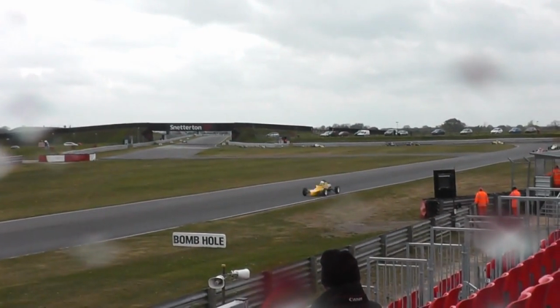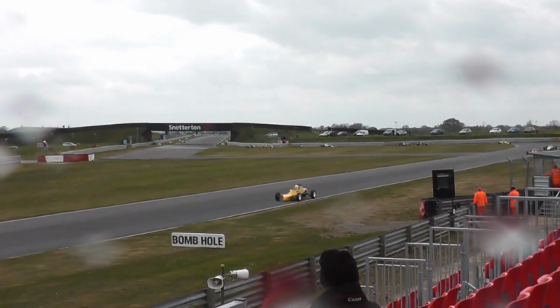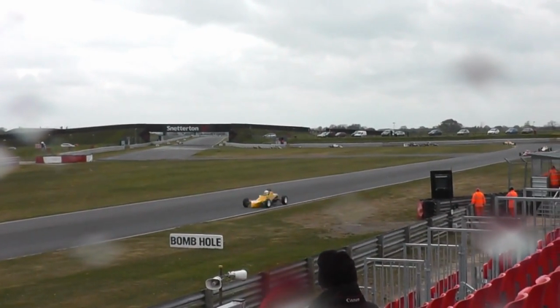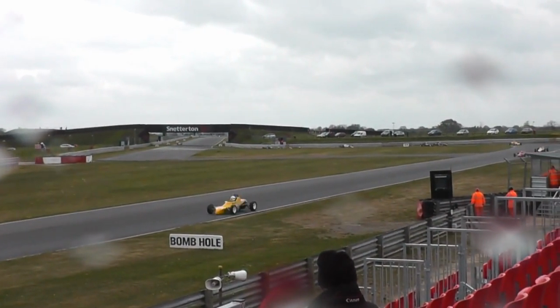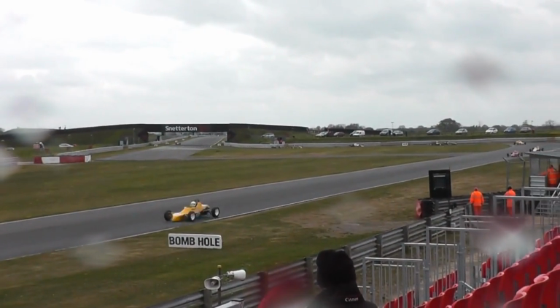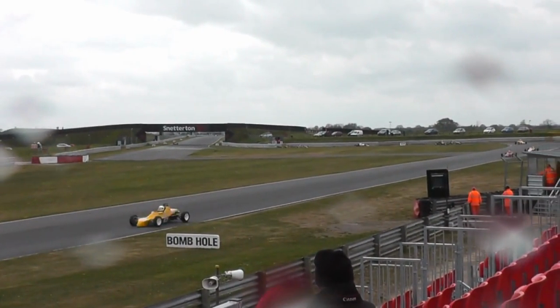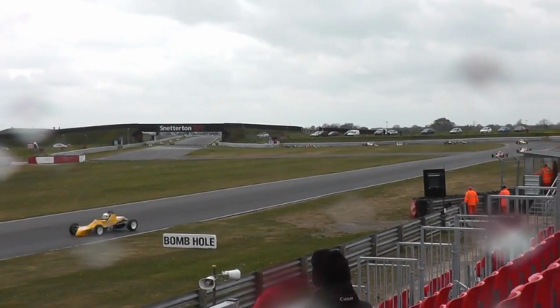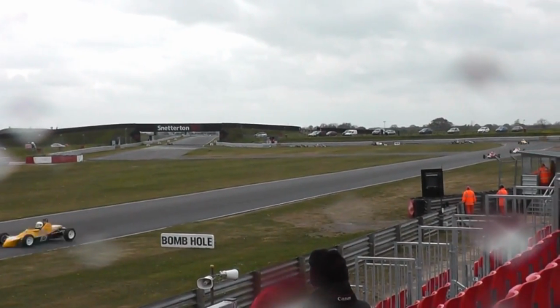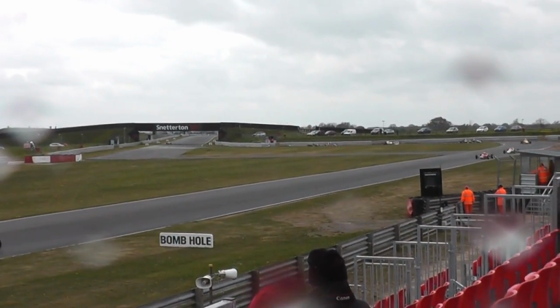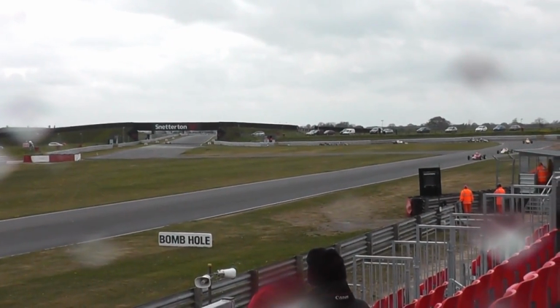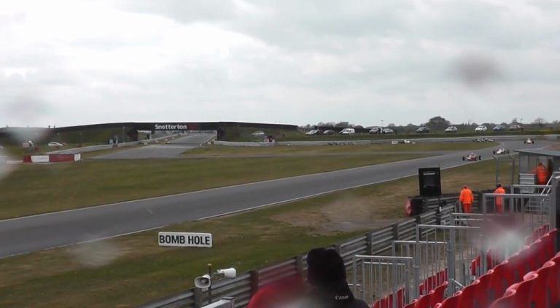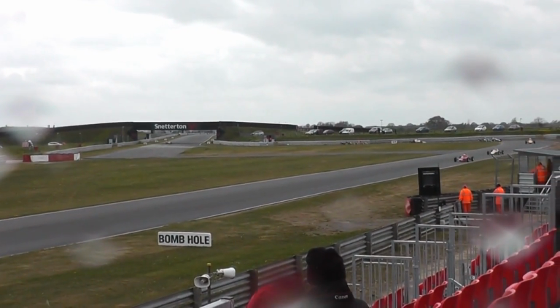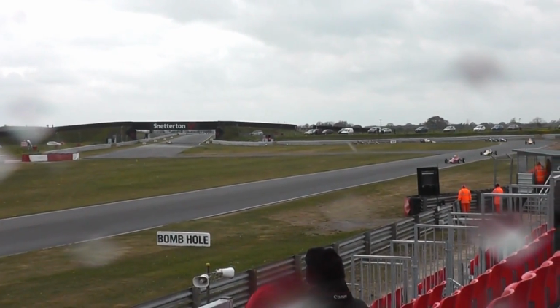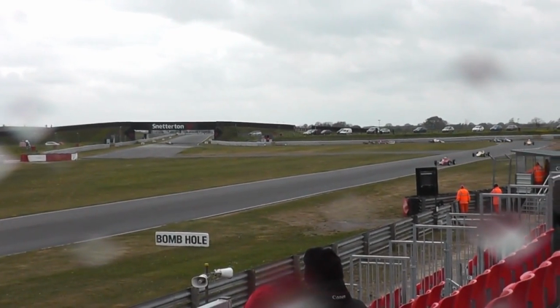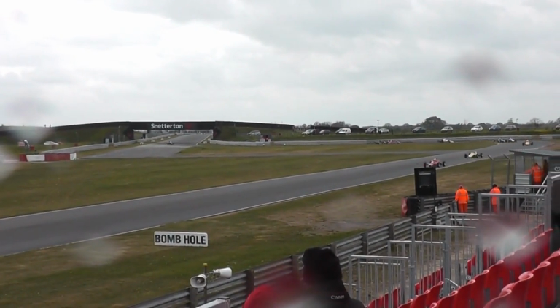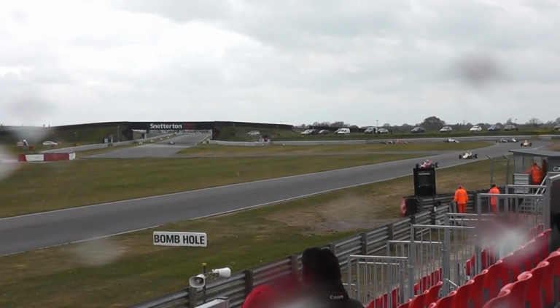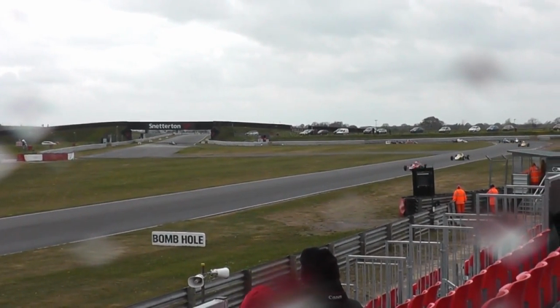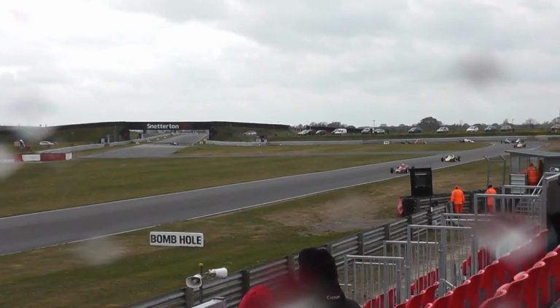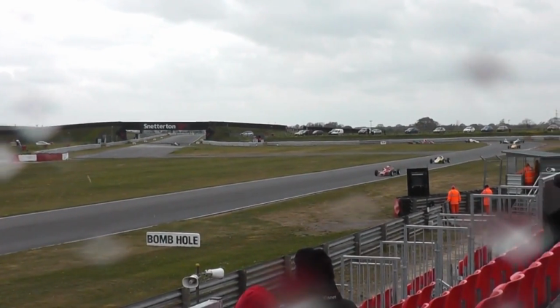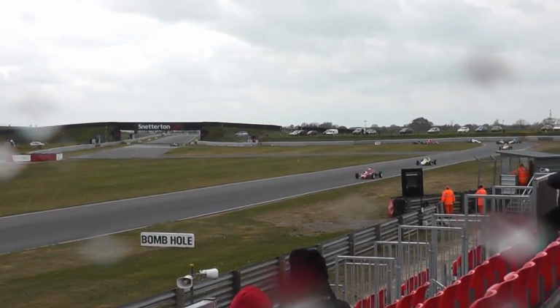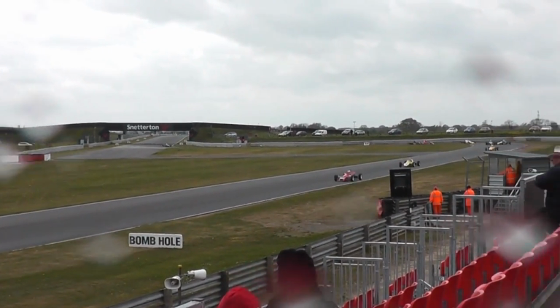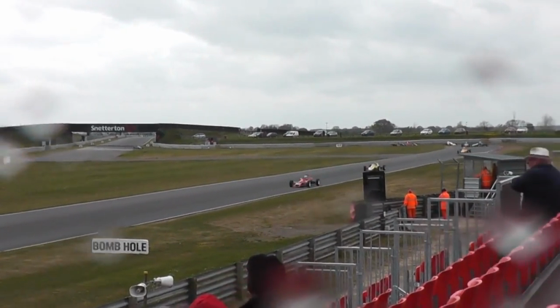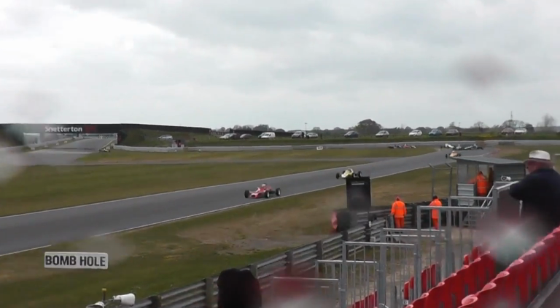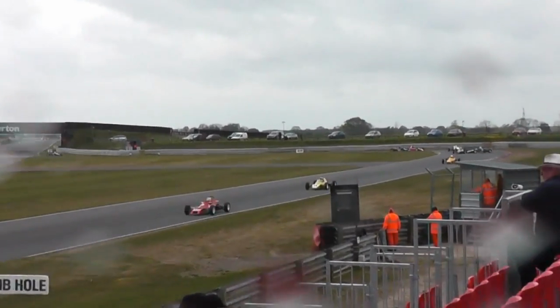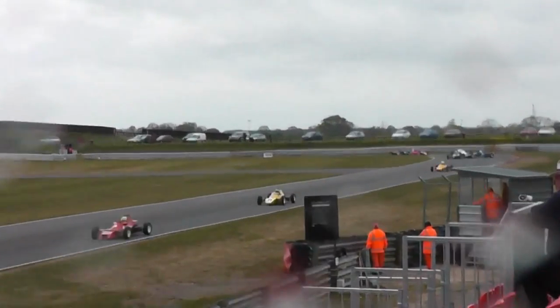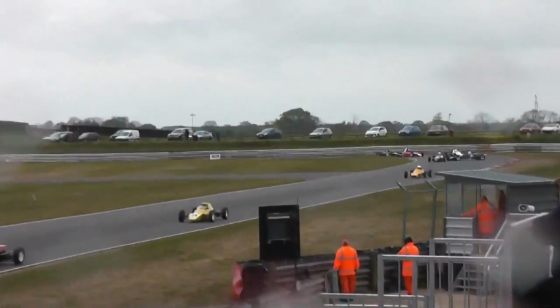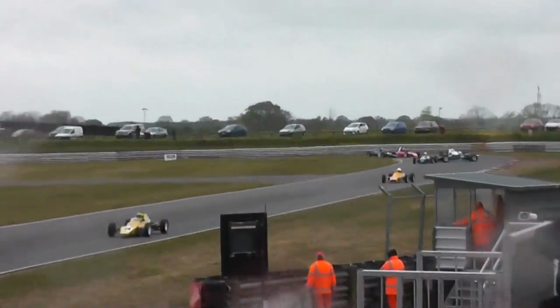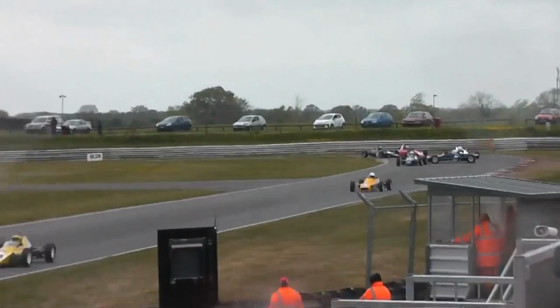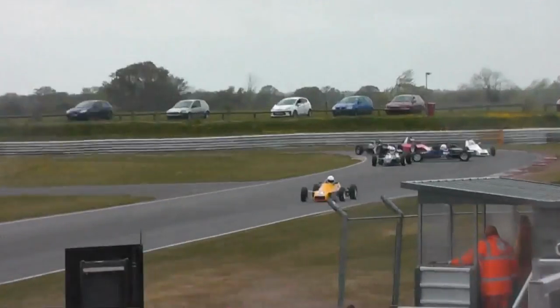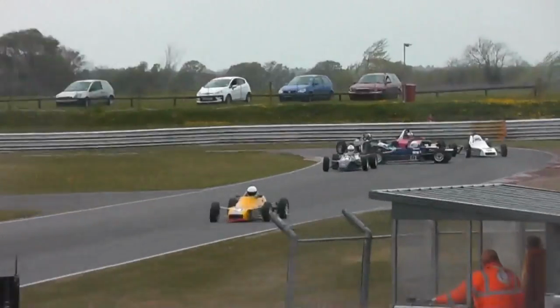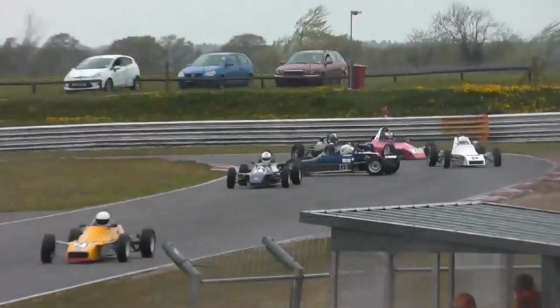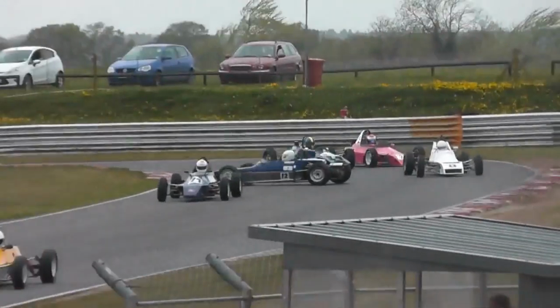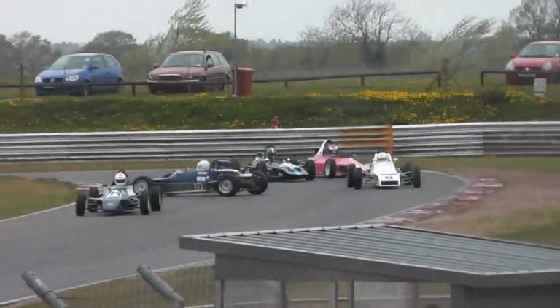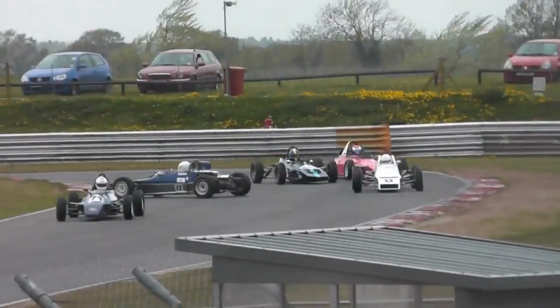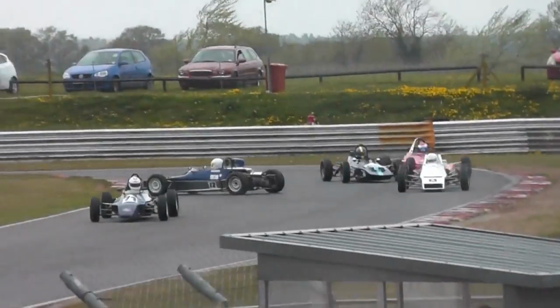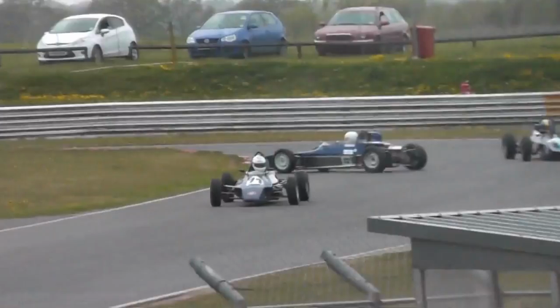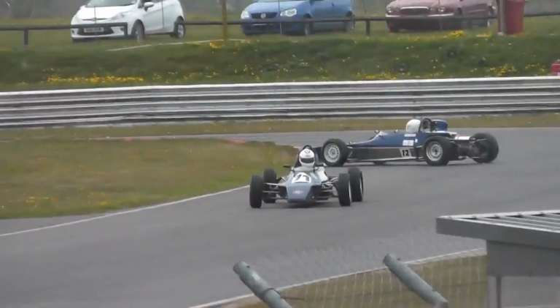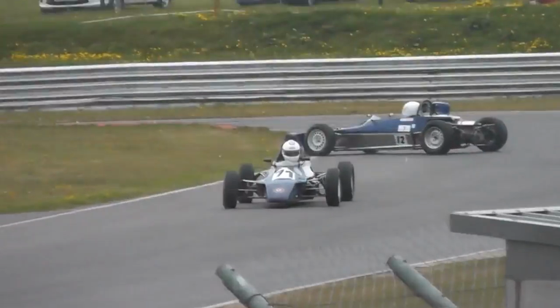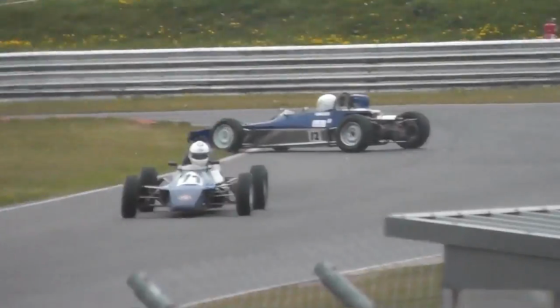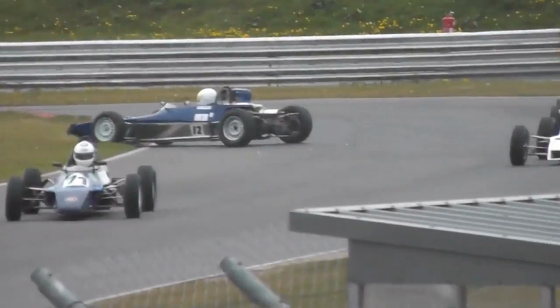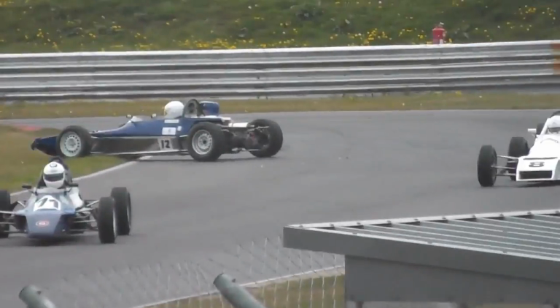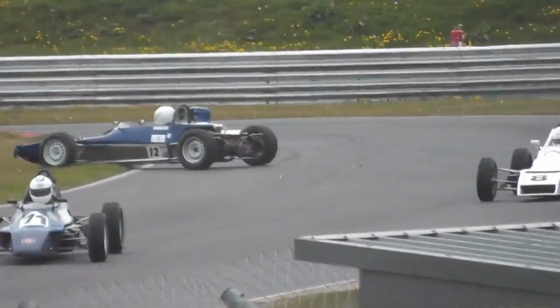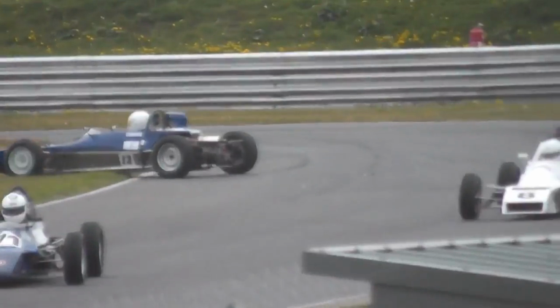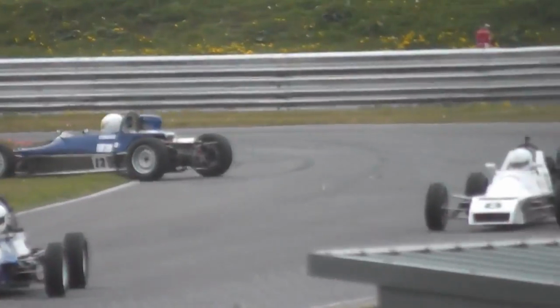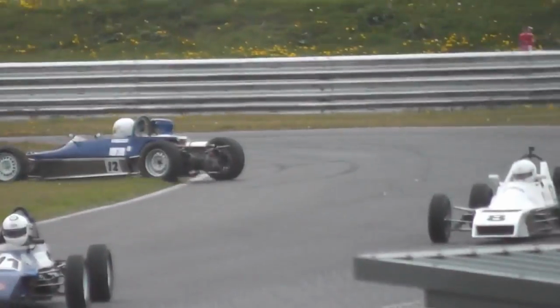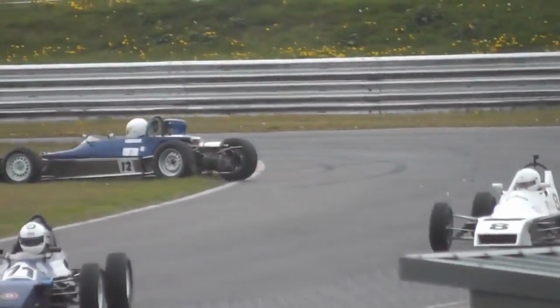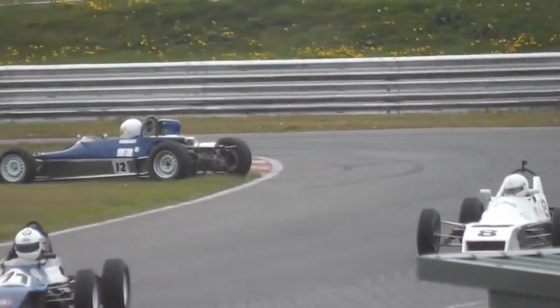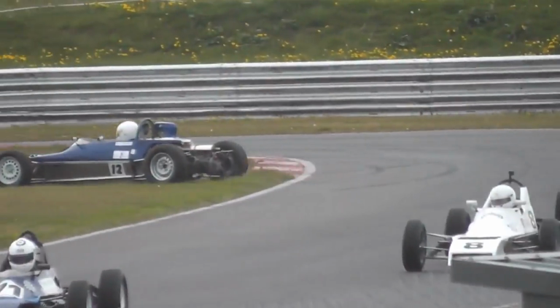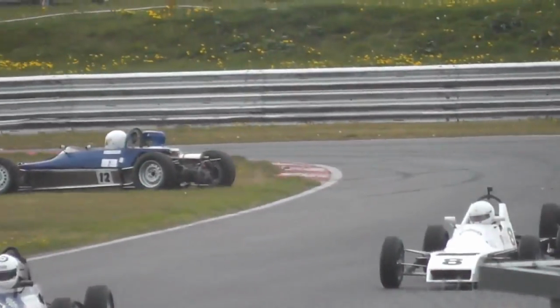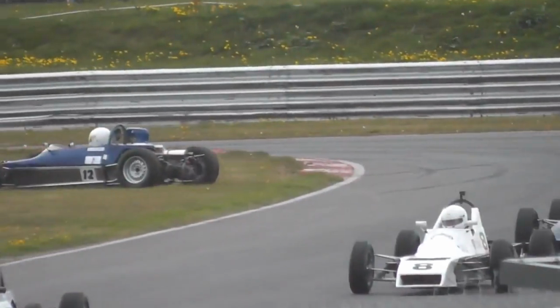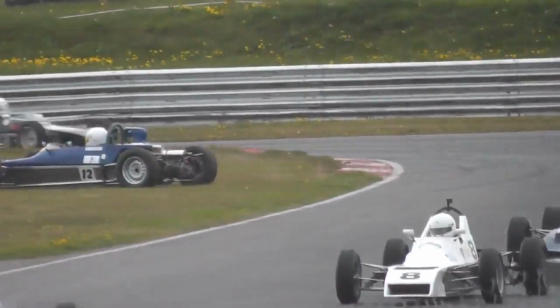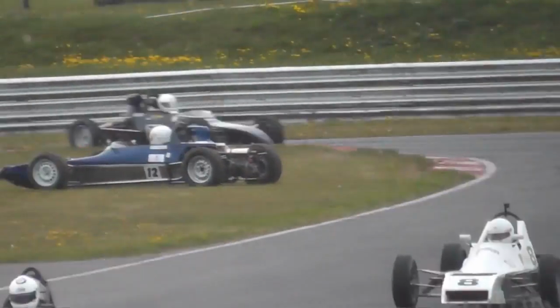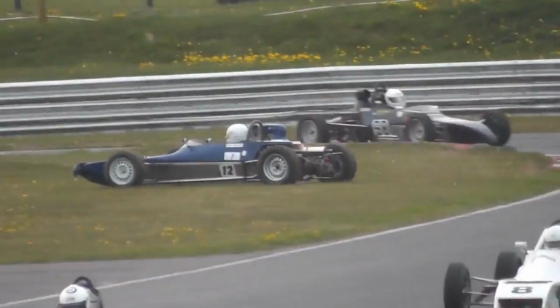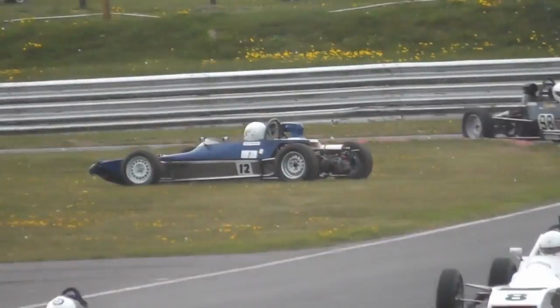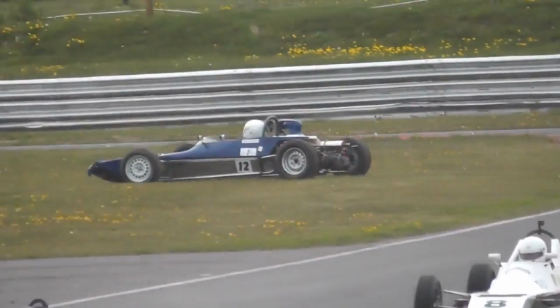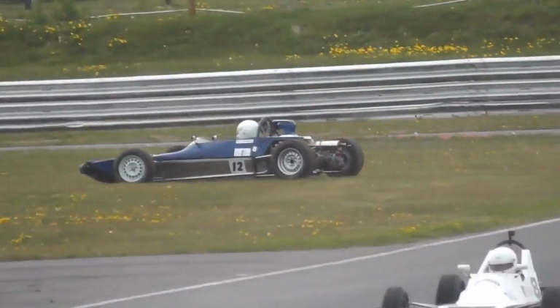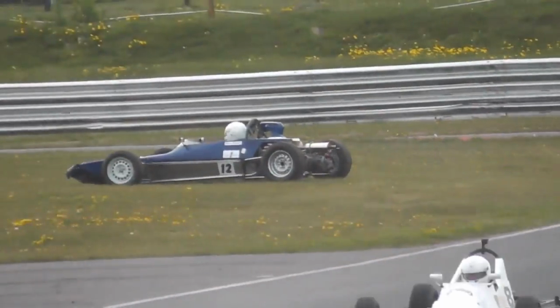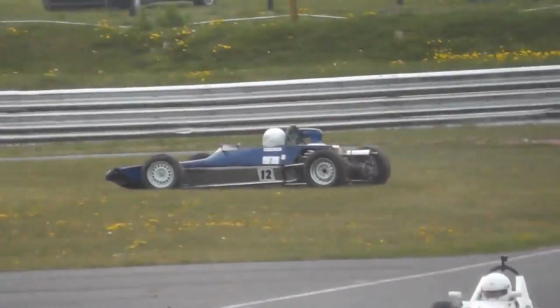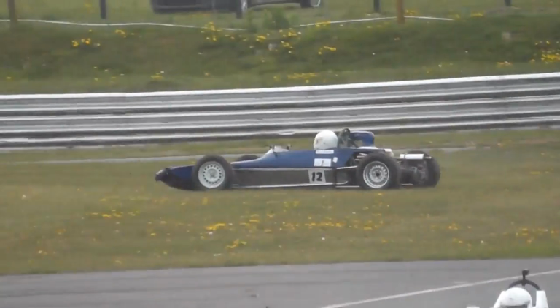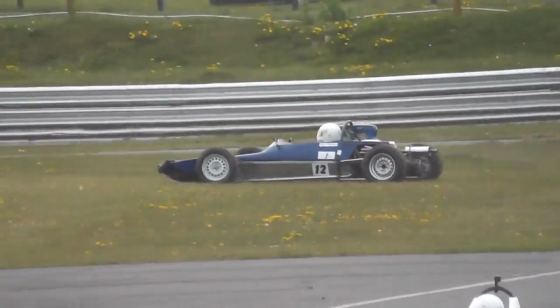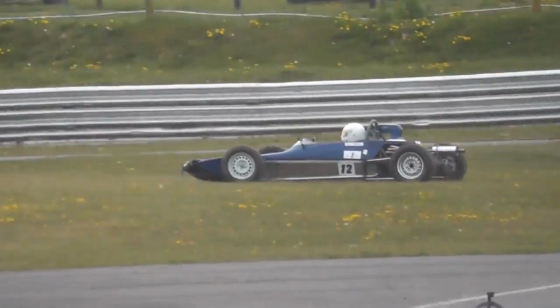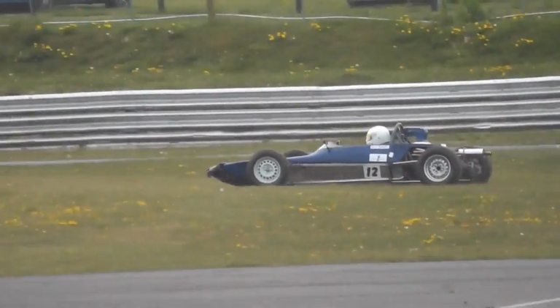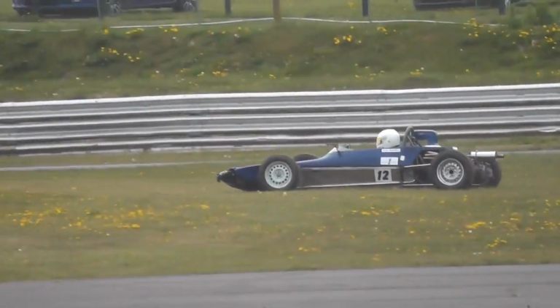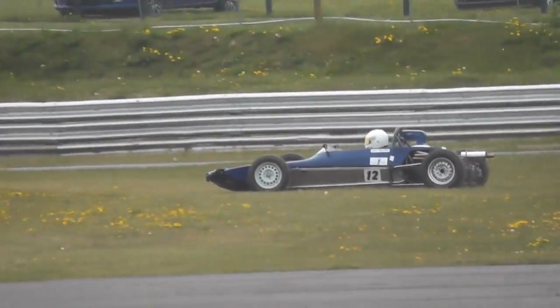He's number three, which happened to start 15th. He's up to fifth now — and we've got a spin for Steve Bradley. Steve Bradley spins.